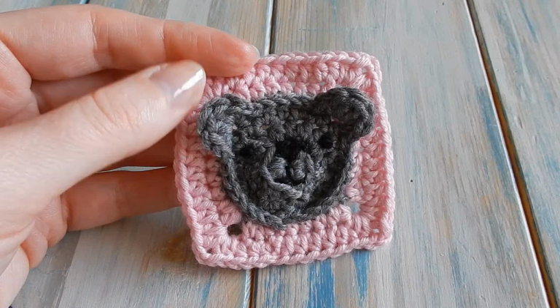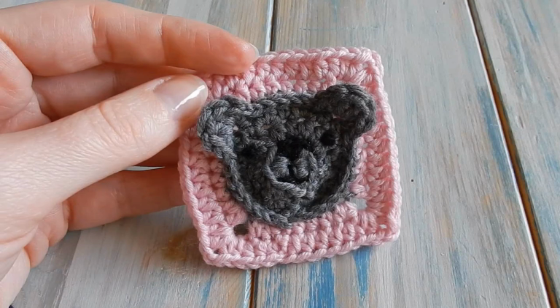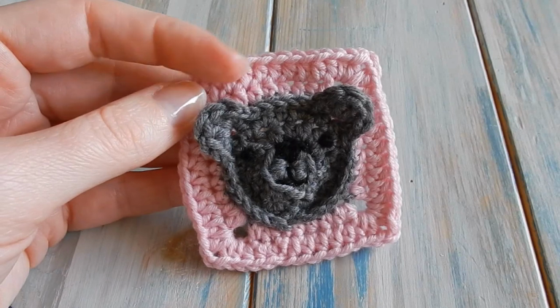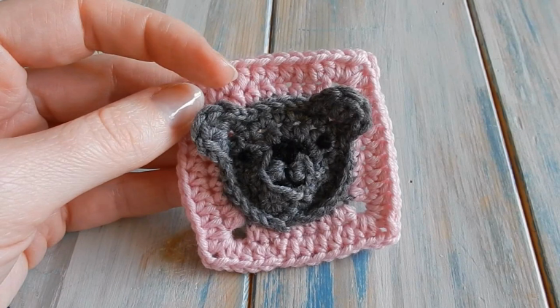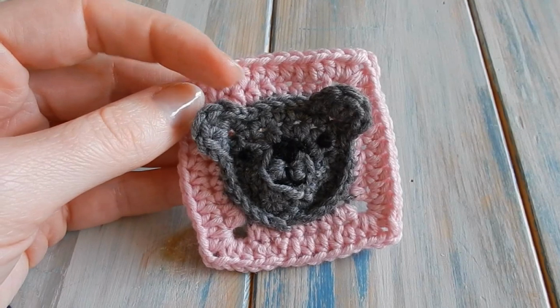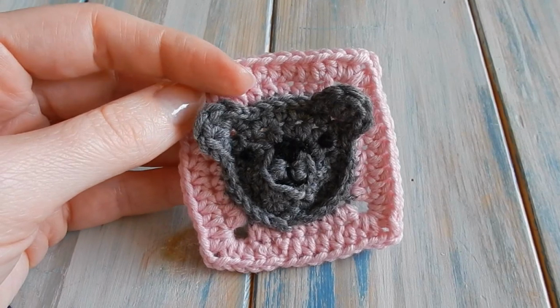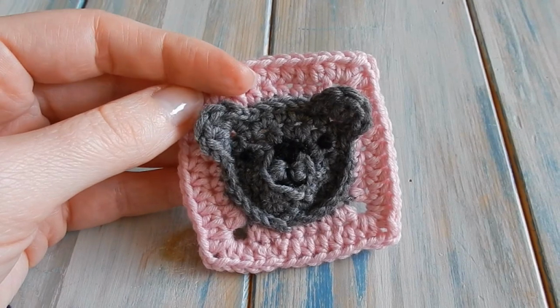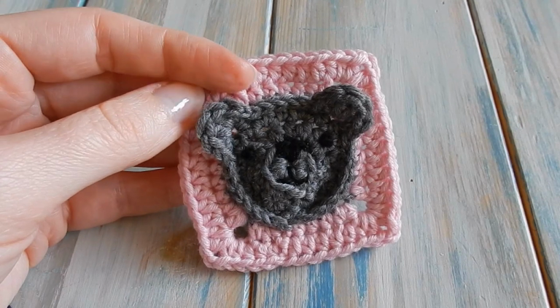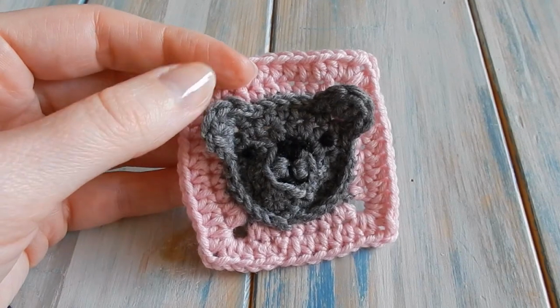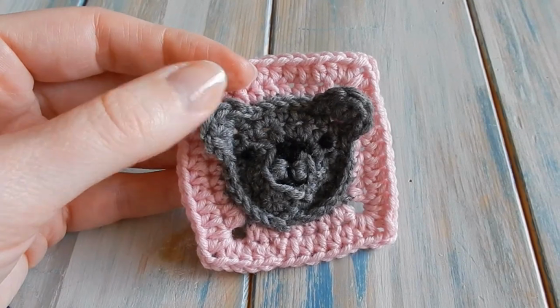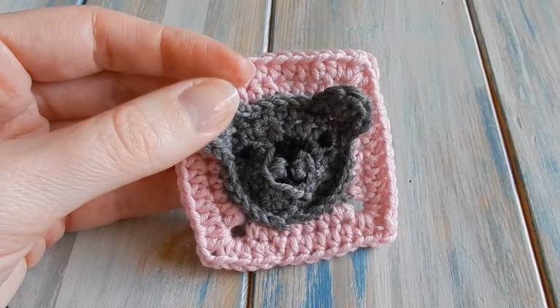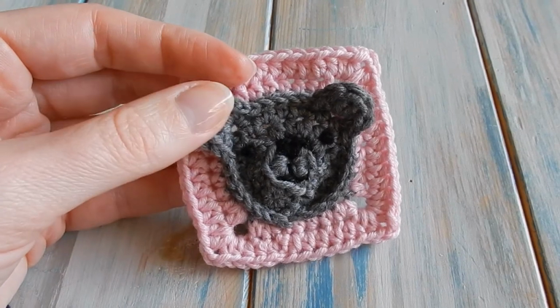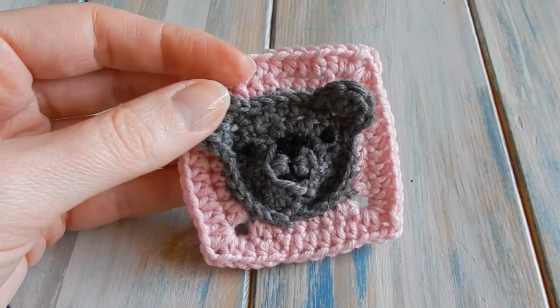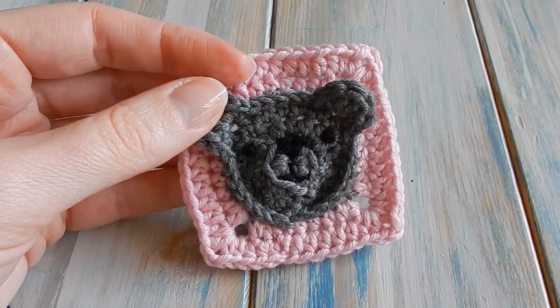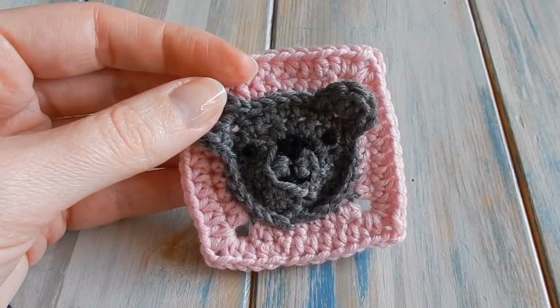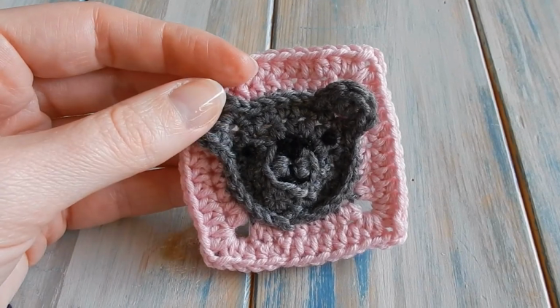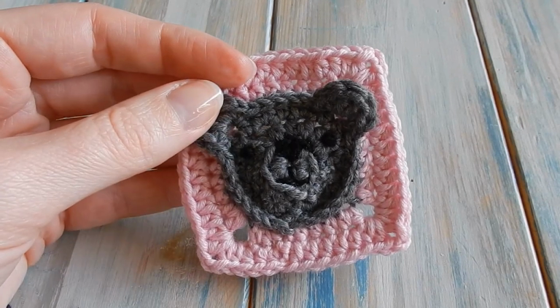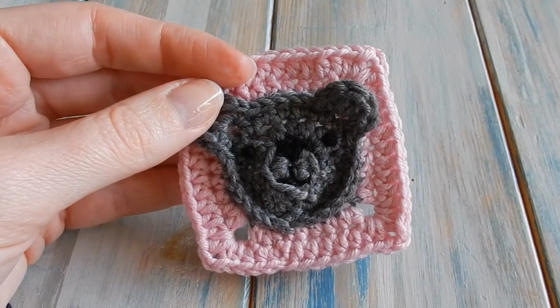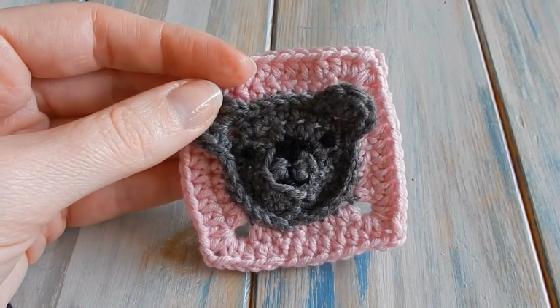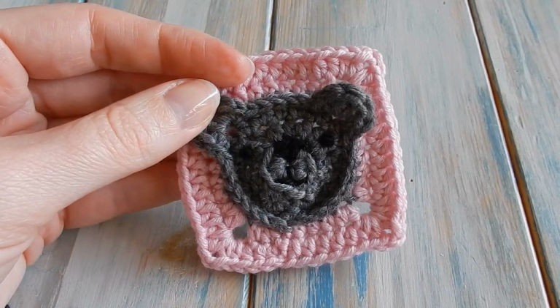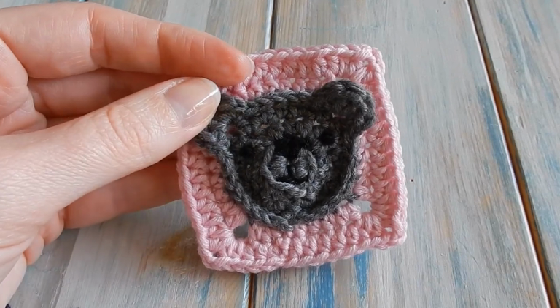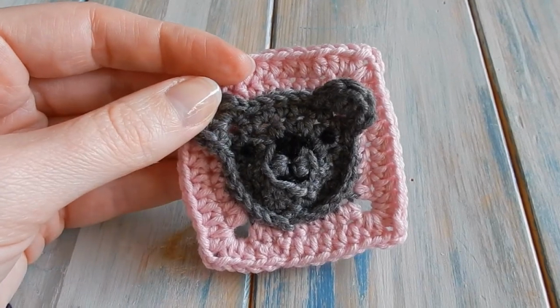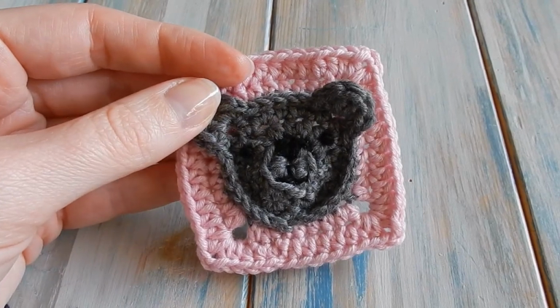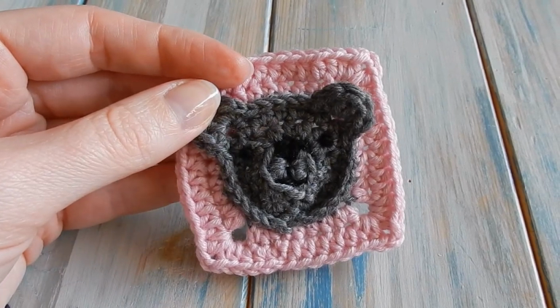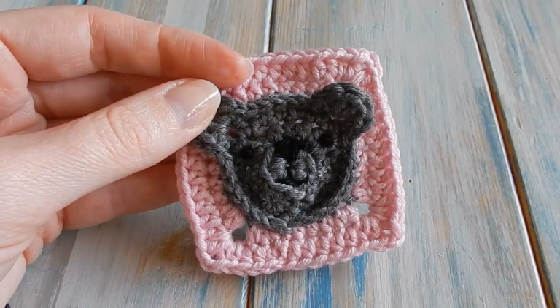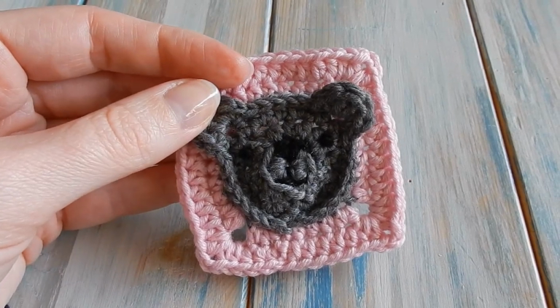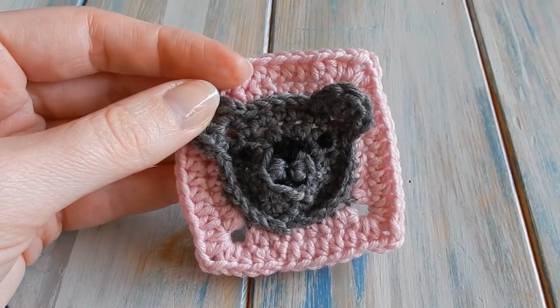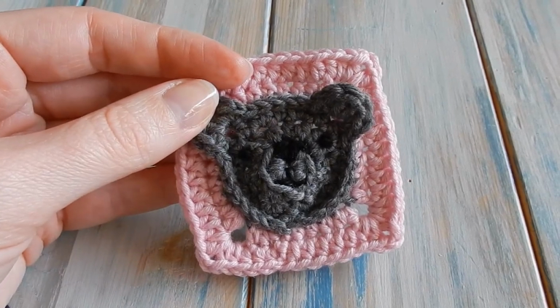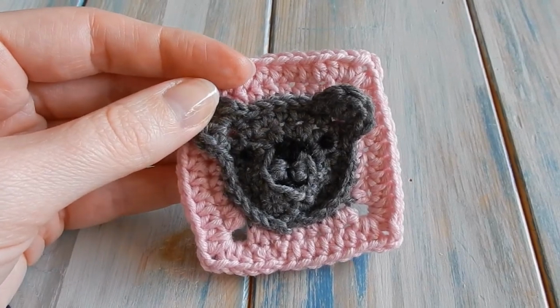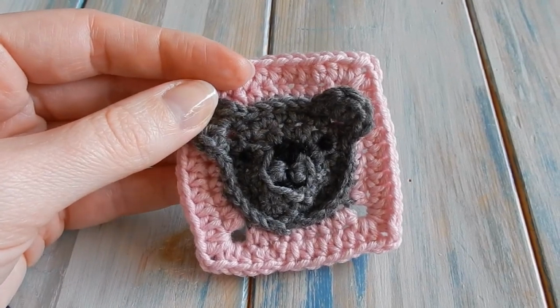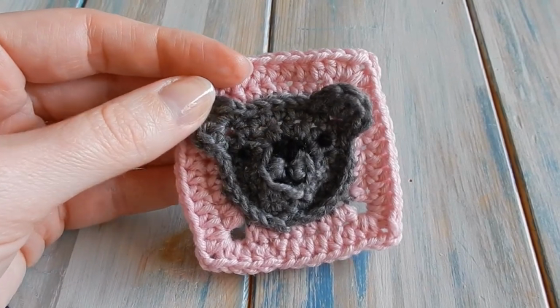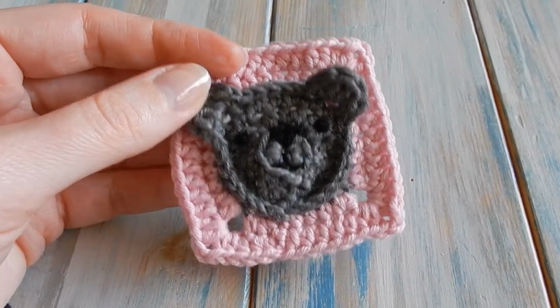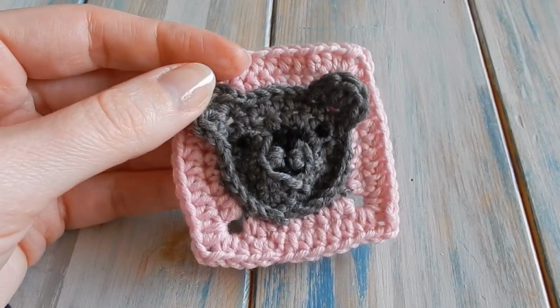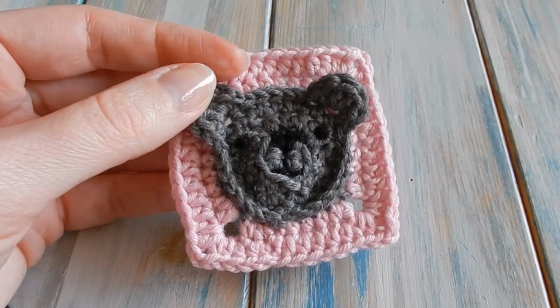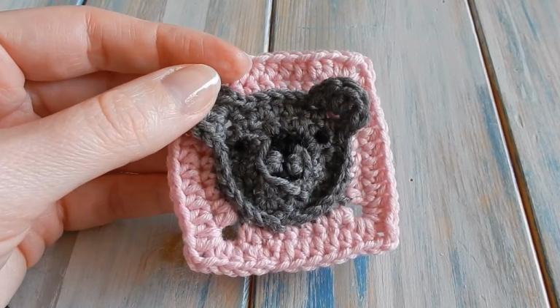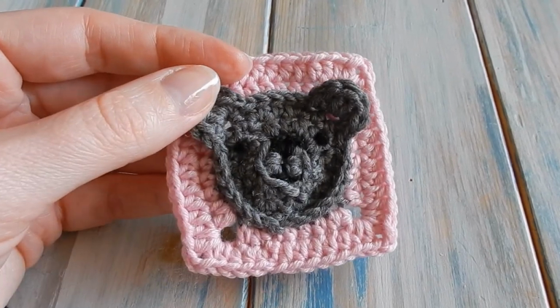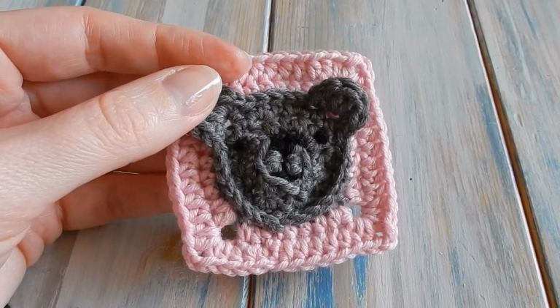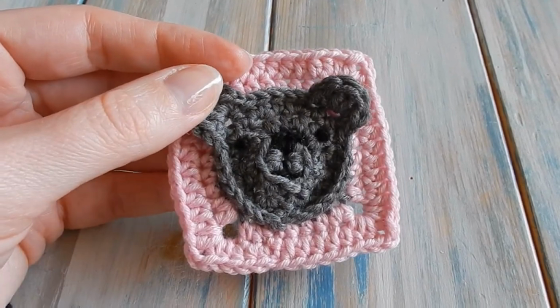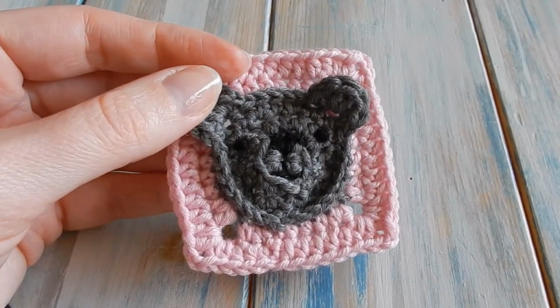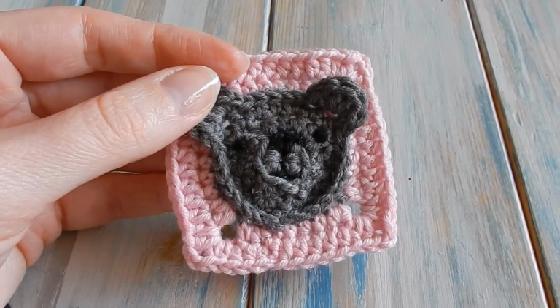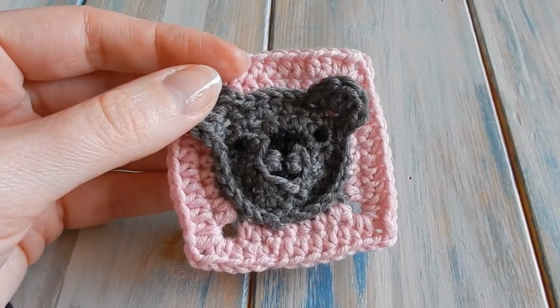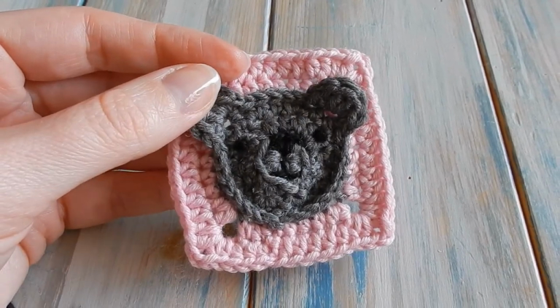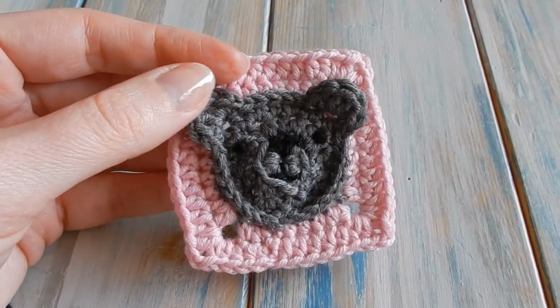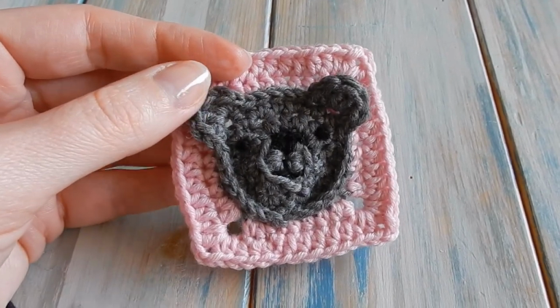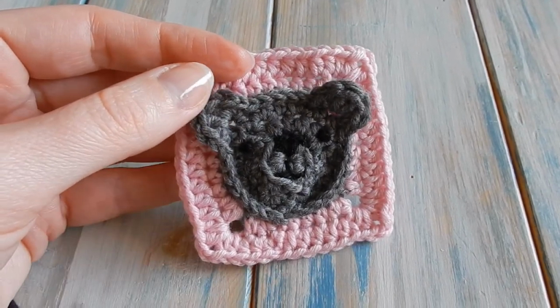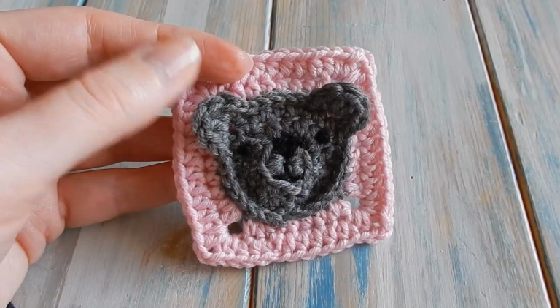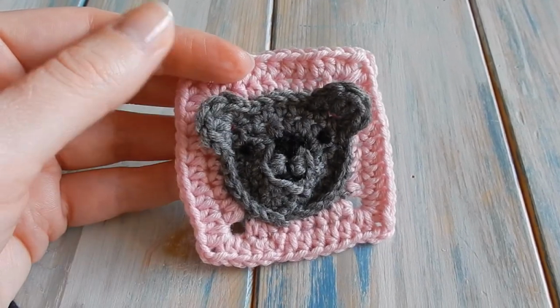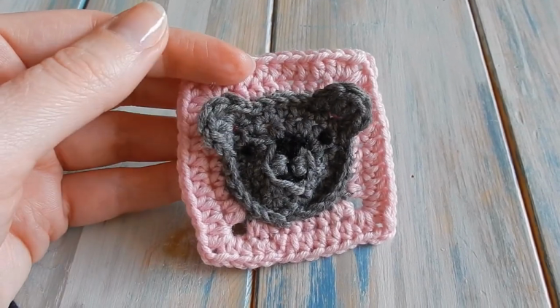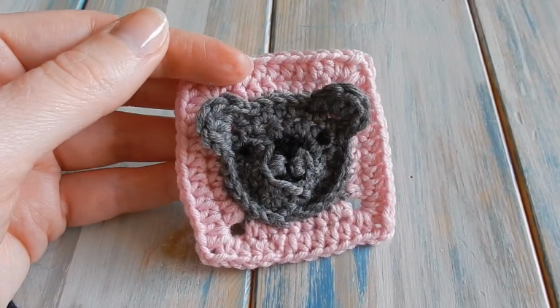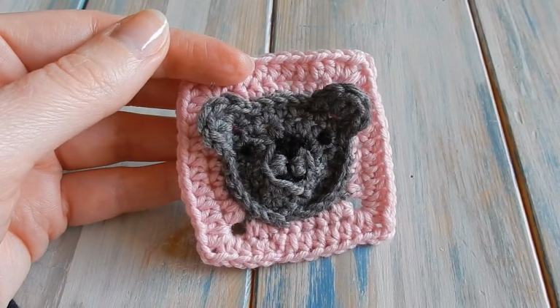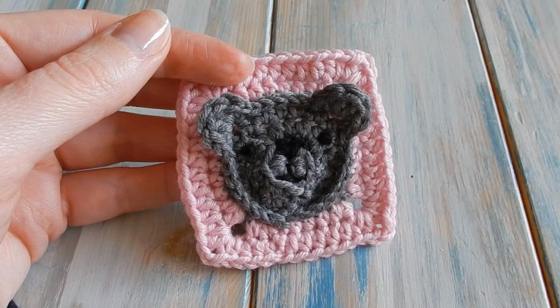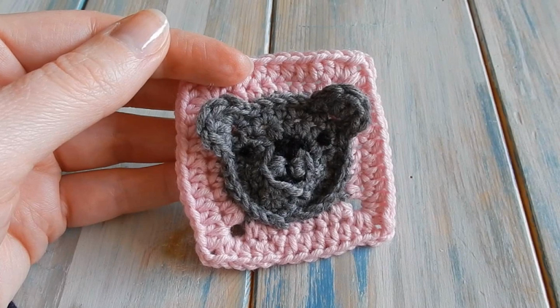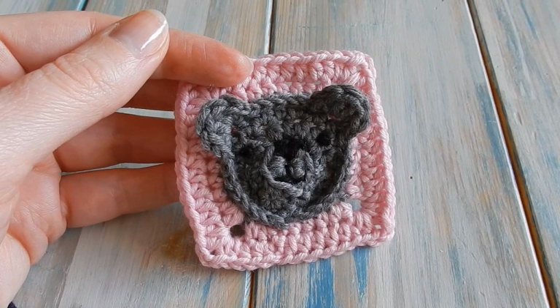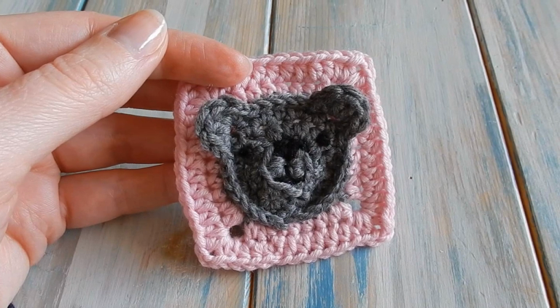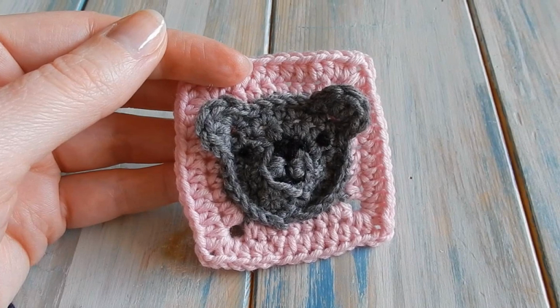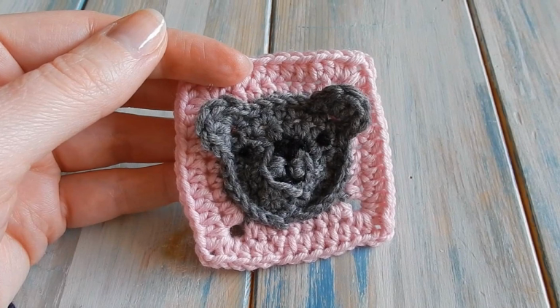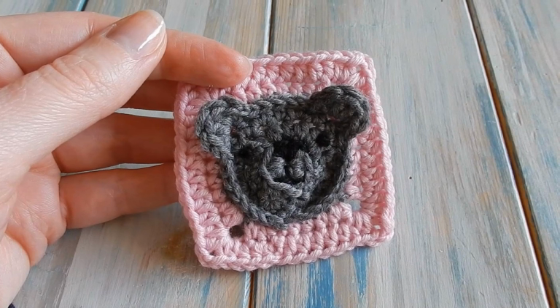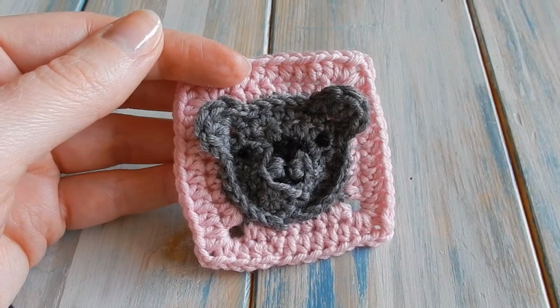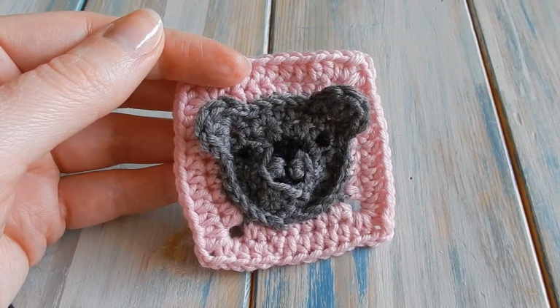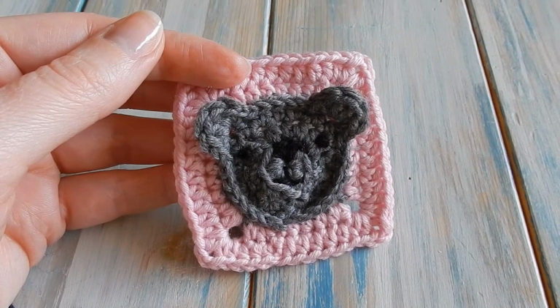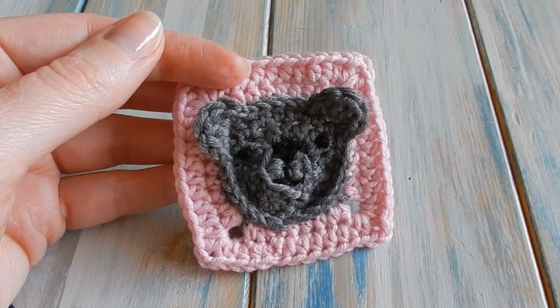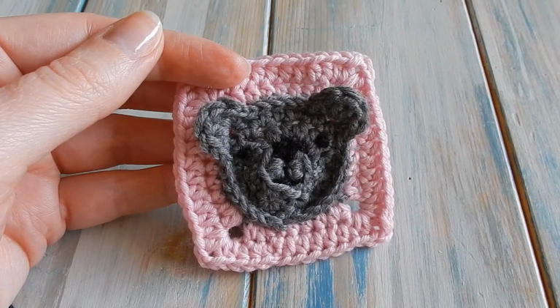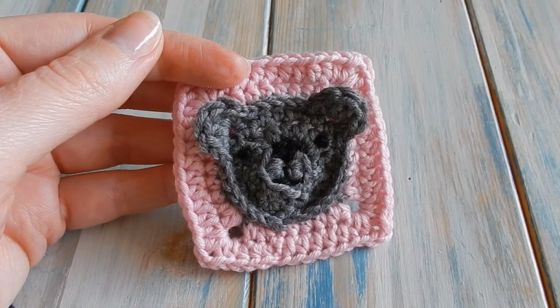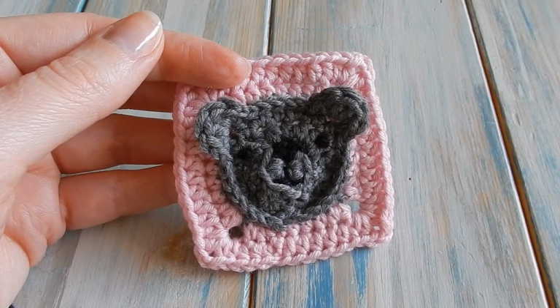Hi everyone and welcome to another Yarnscout Friday with me Laura. This week I'm going to be showing you how to make a little bear granny square.